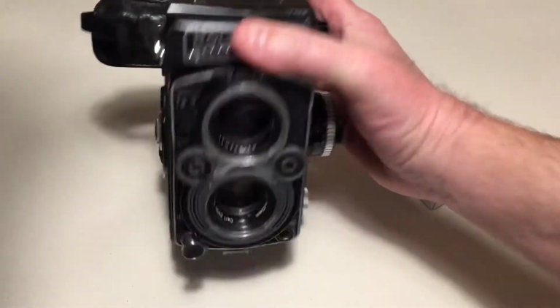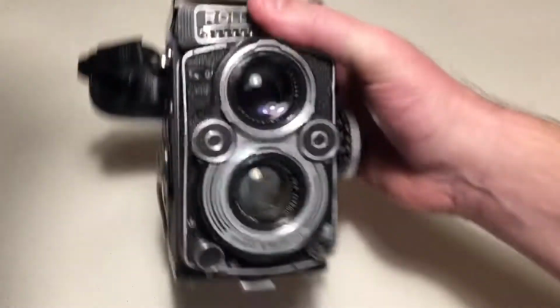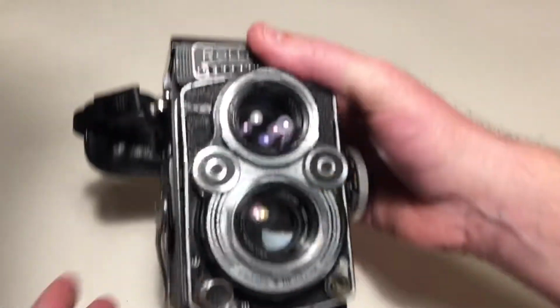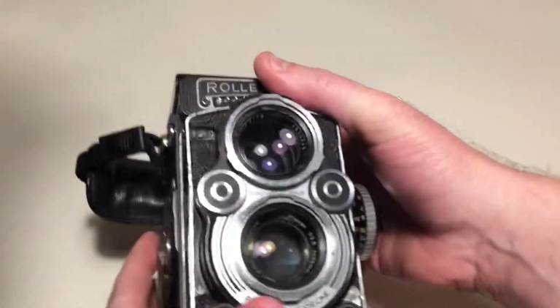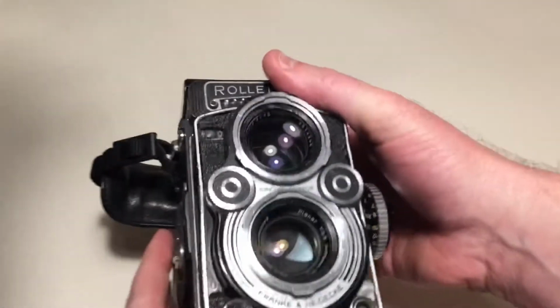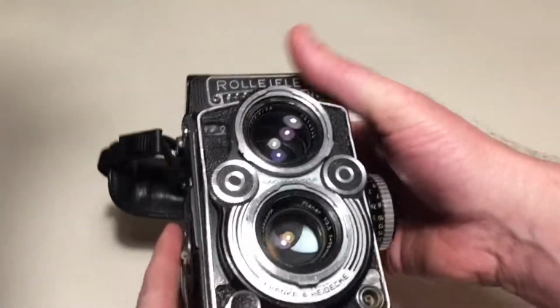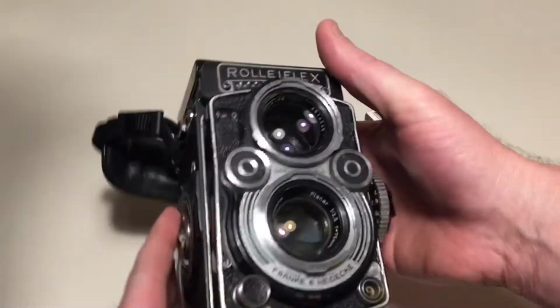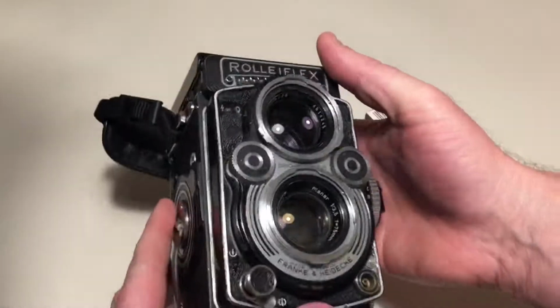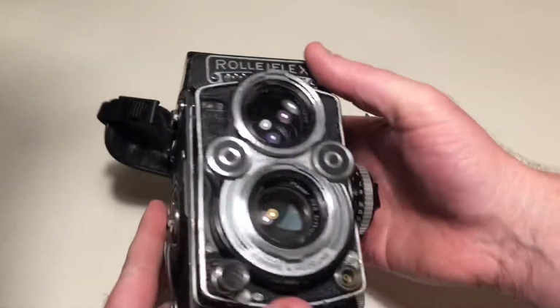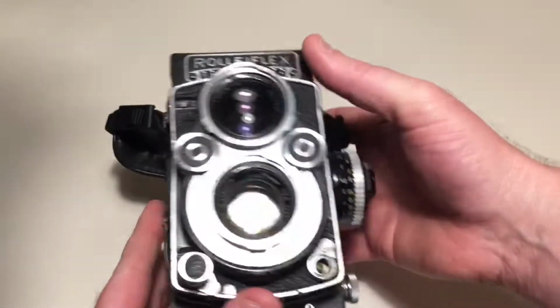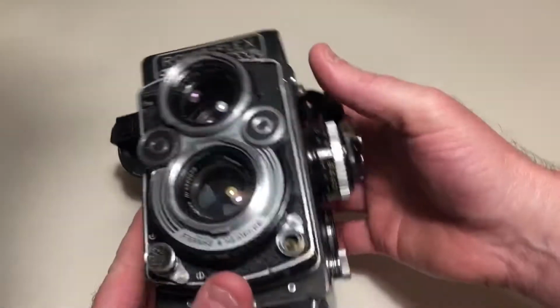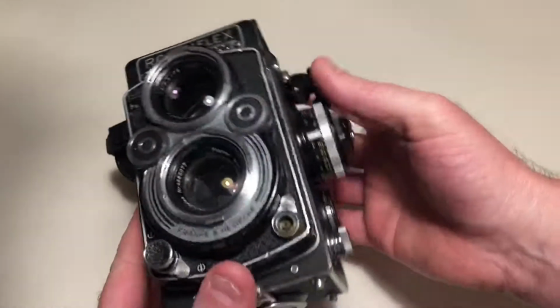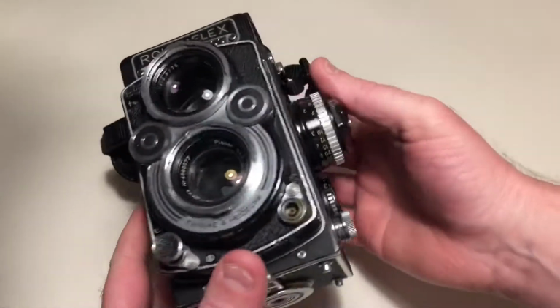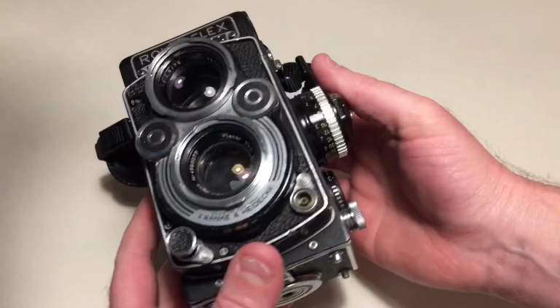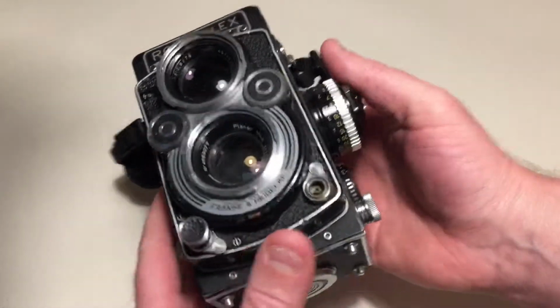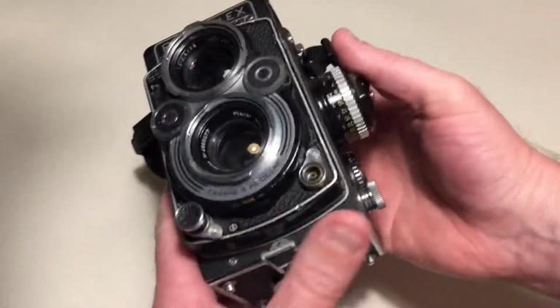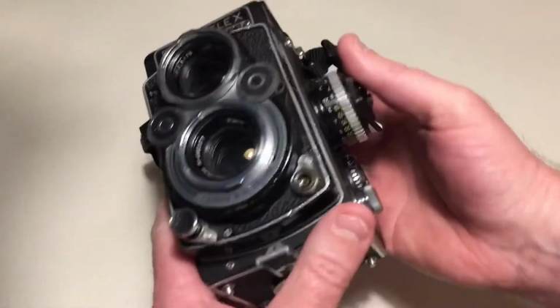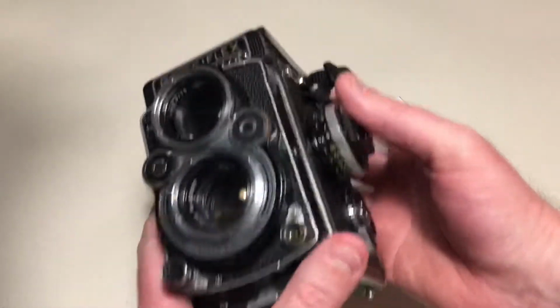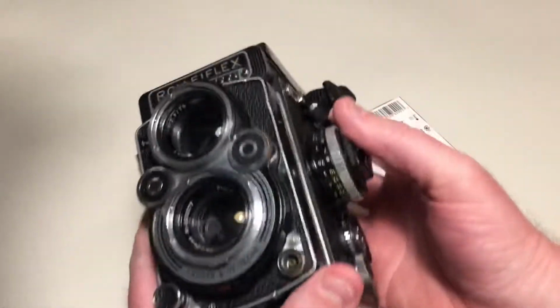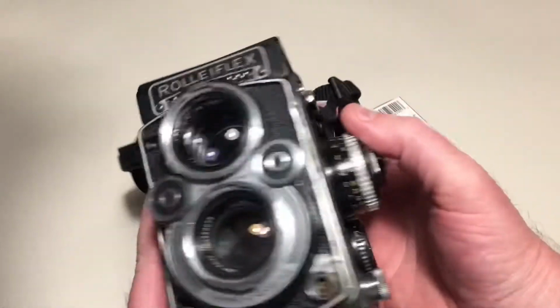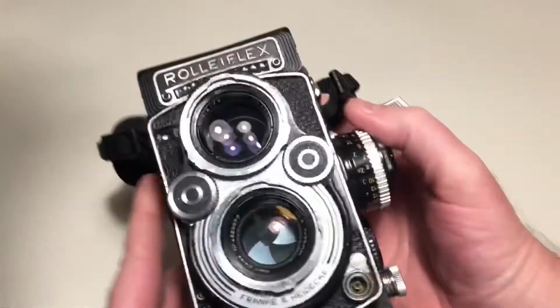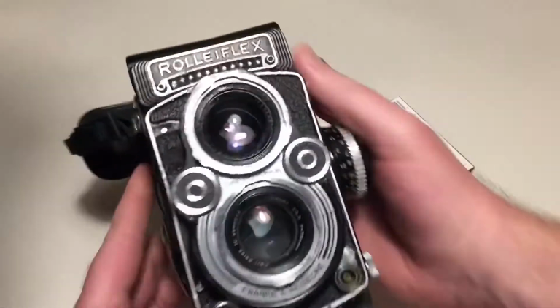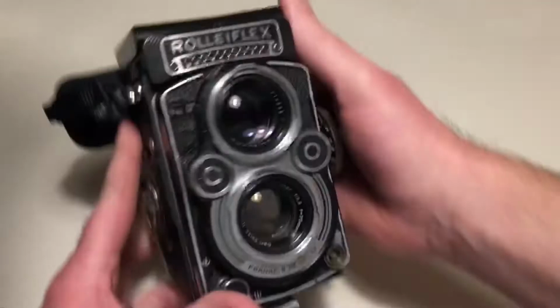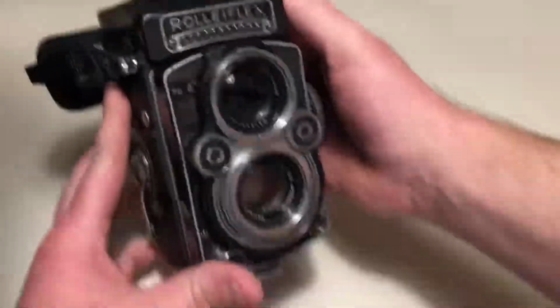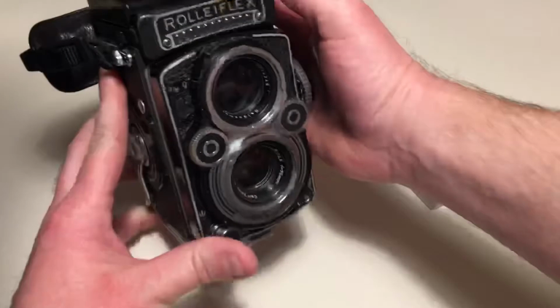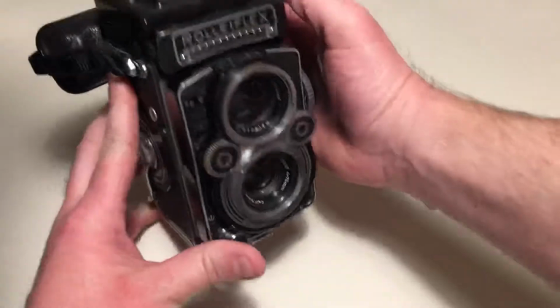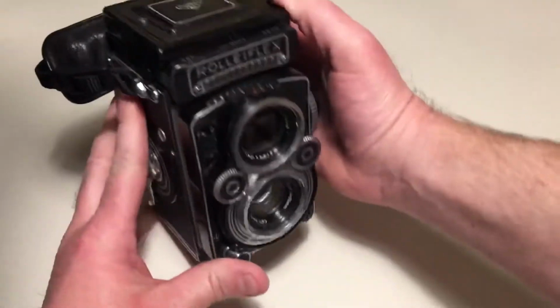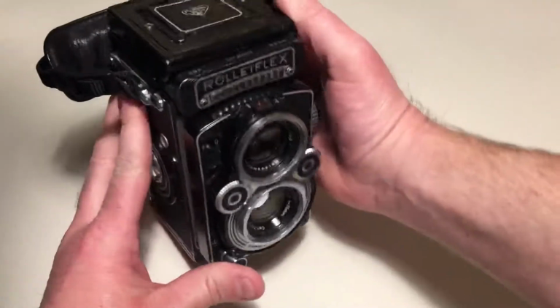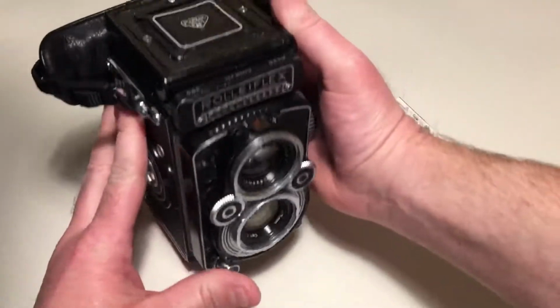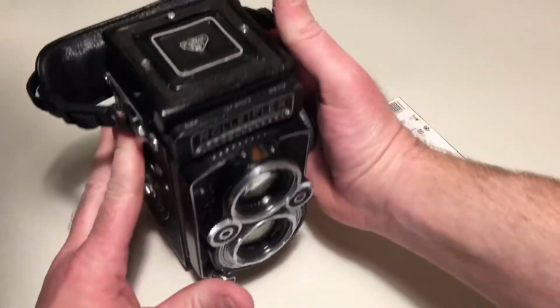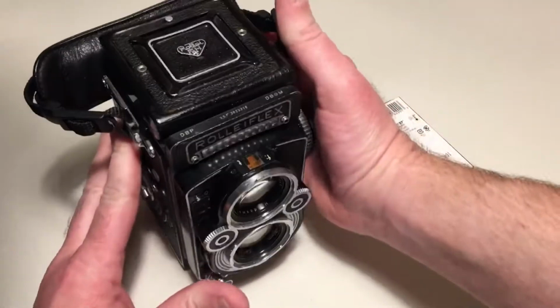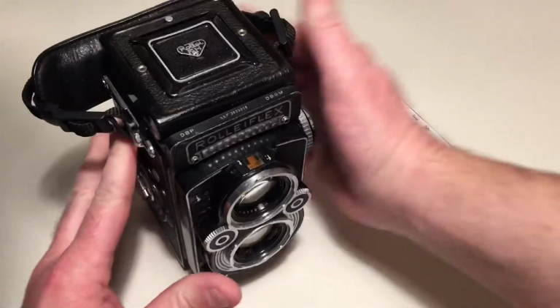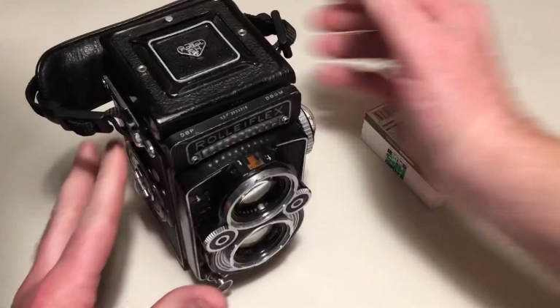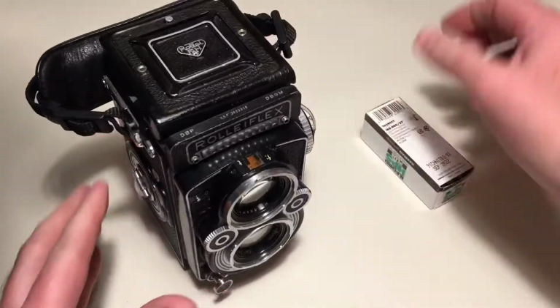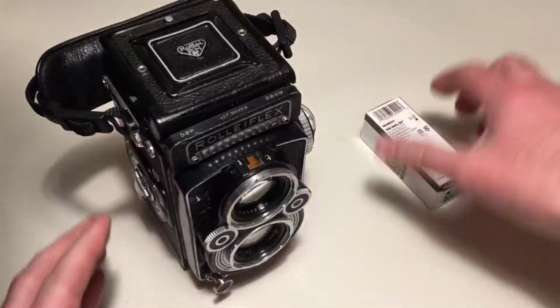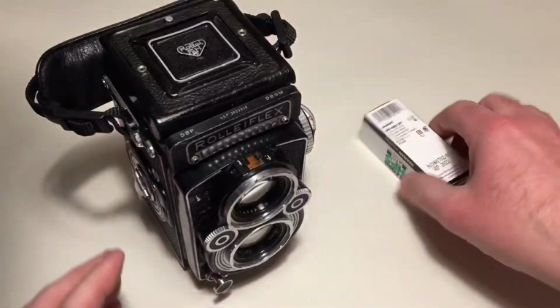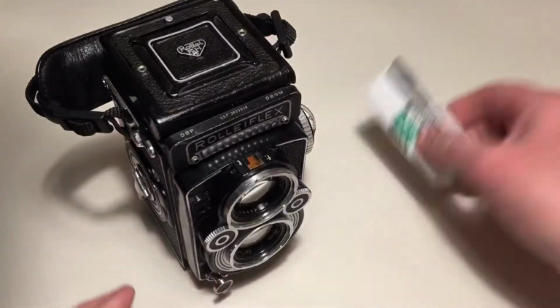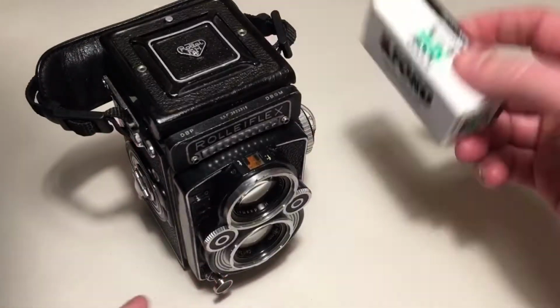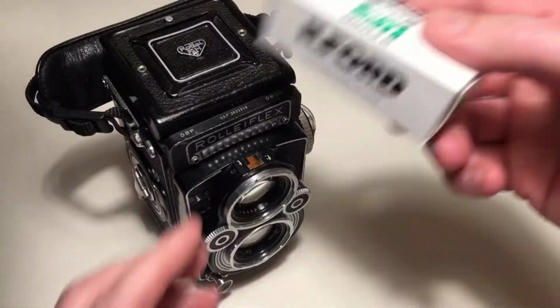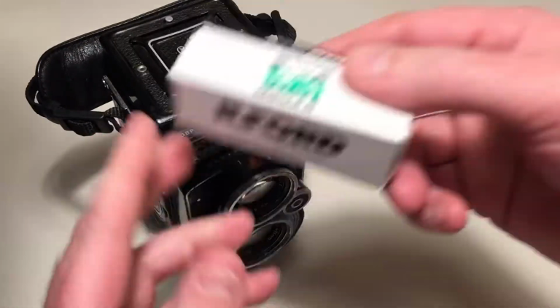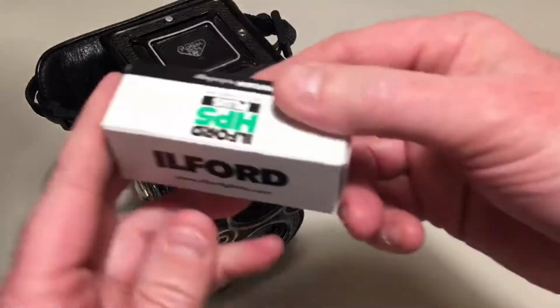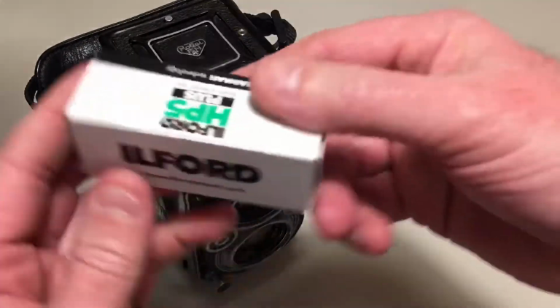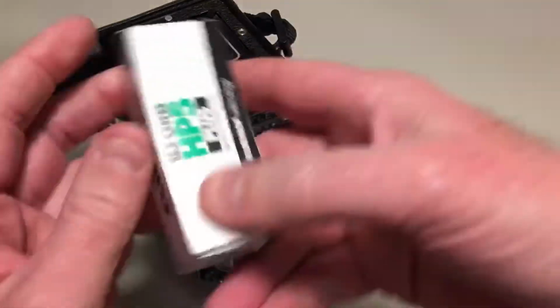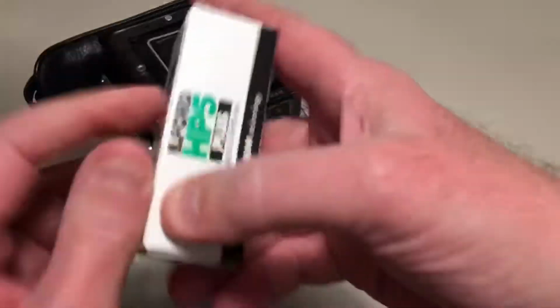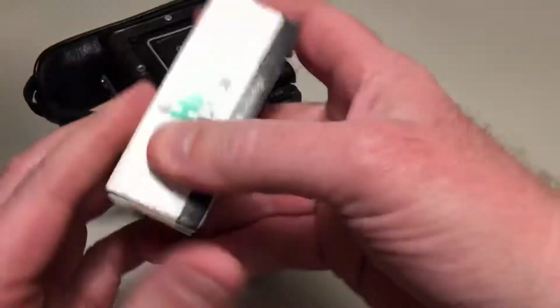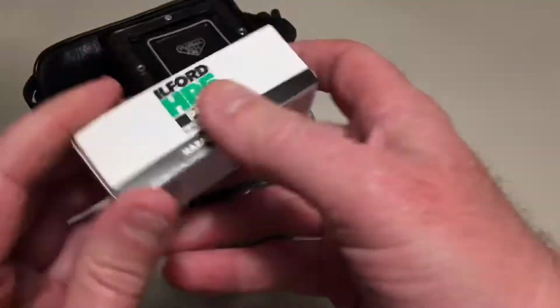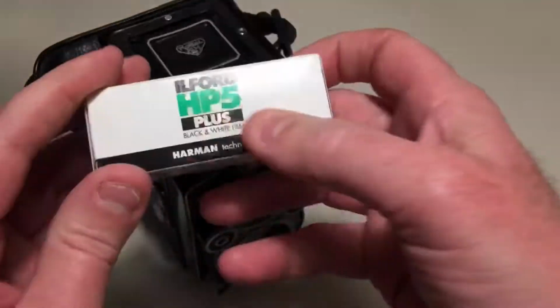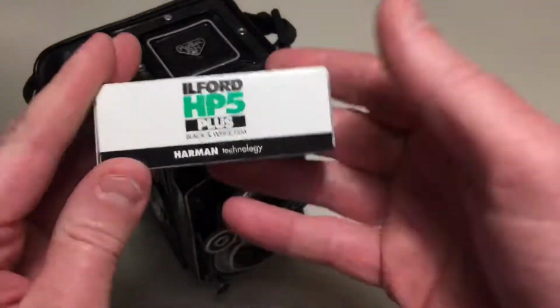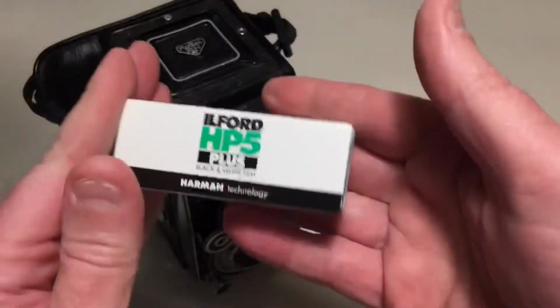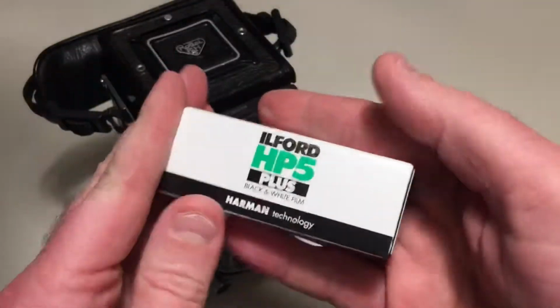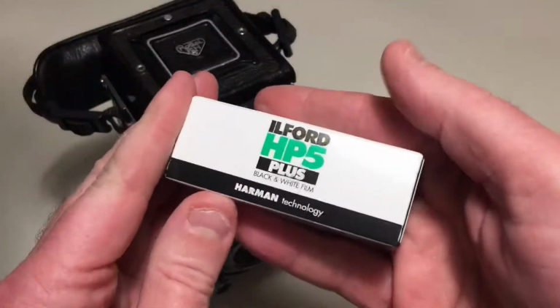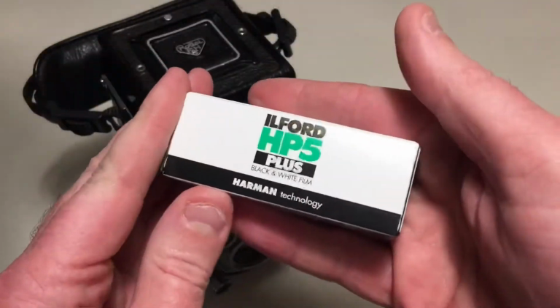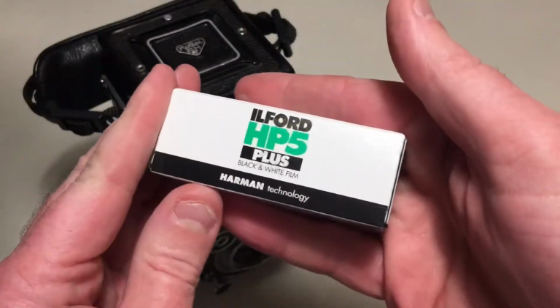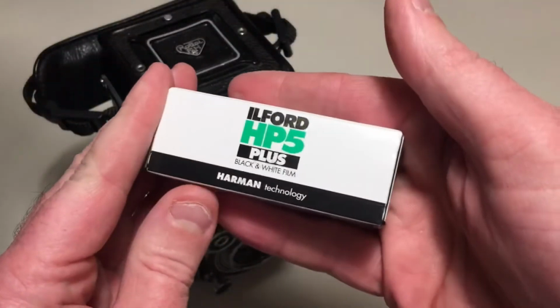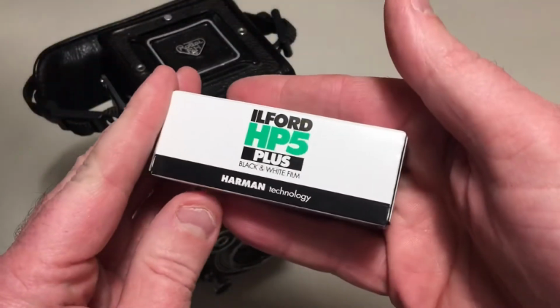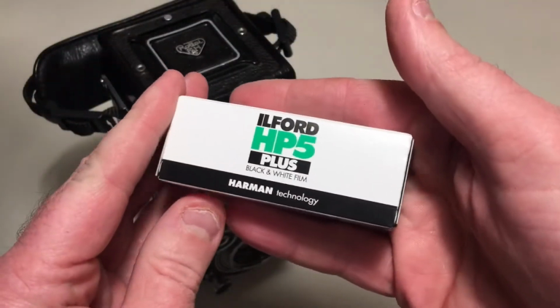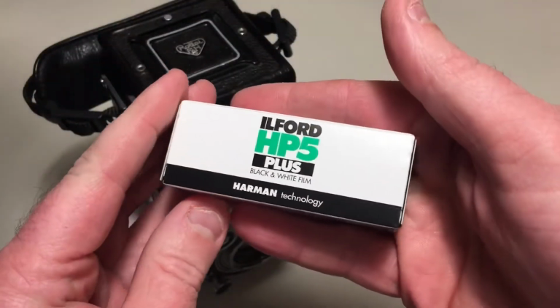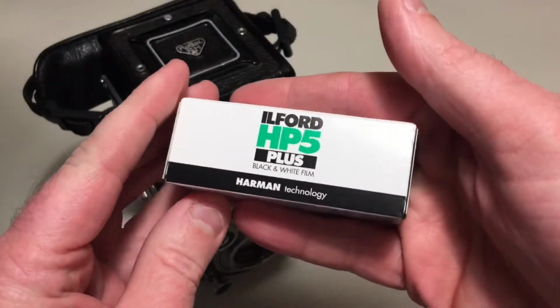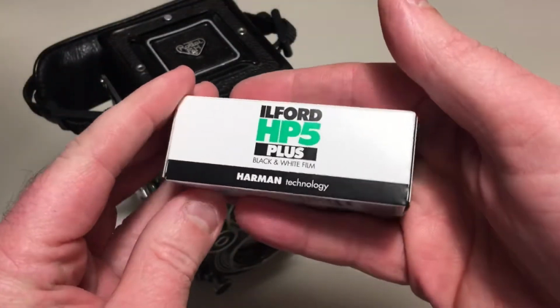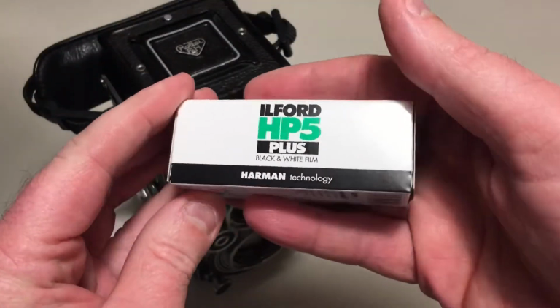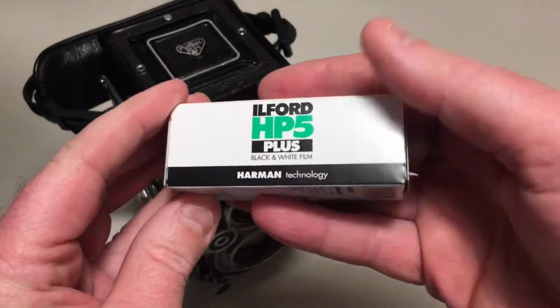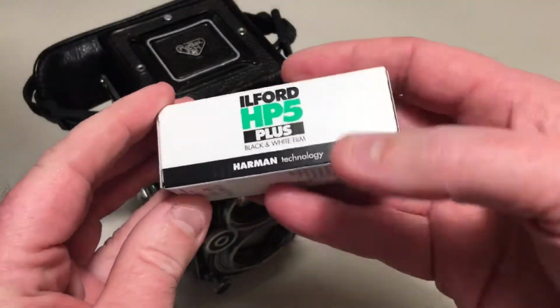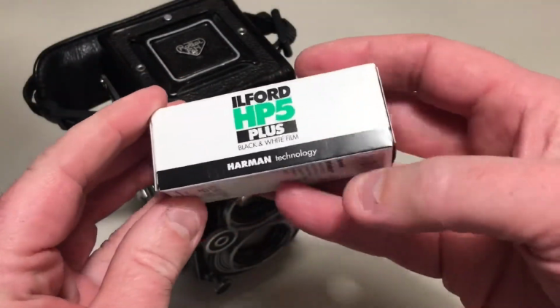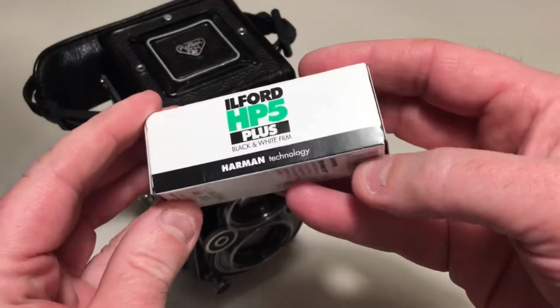I'm going to load up this Rolleiflex with a roll of Ilford HP5.